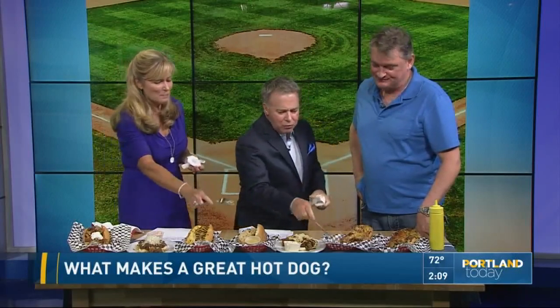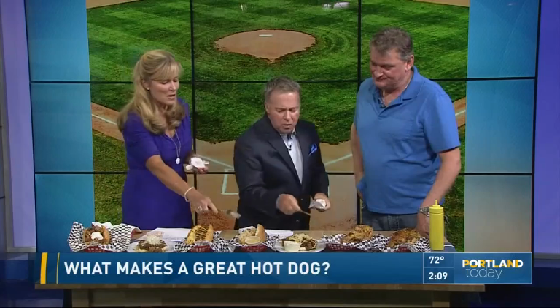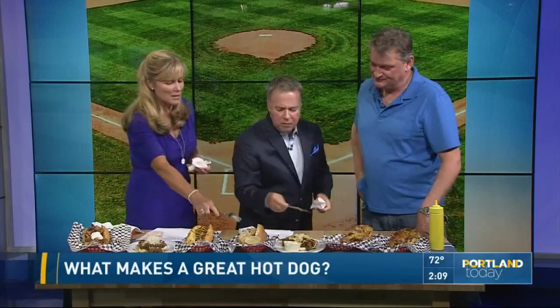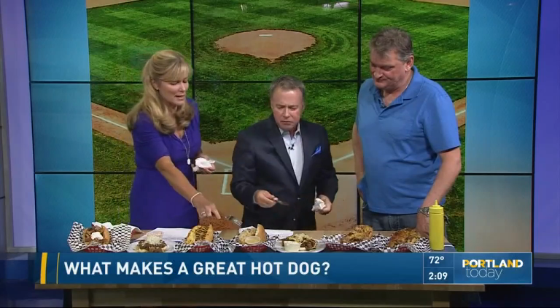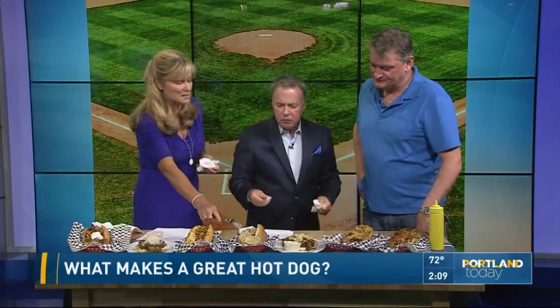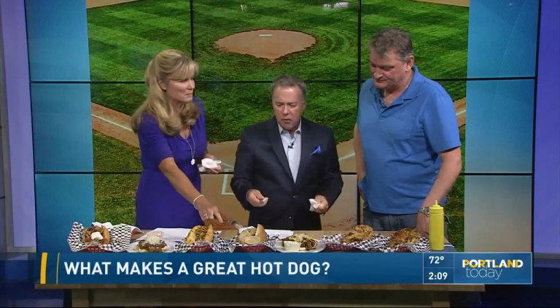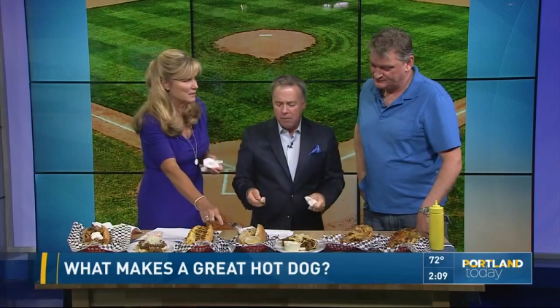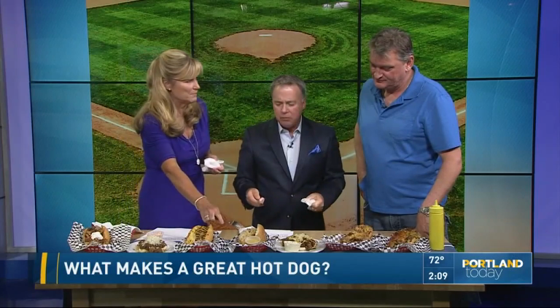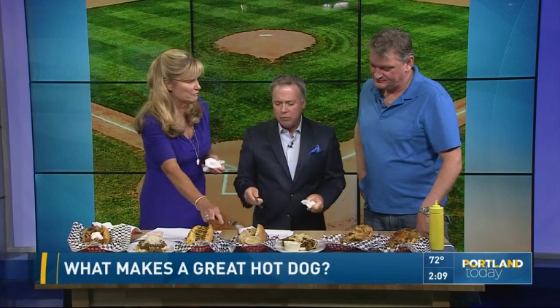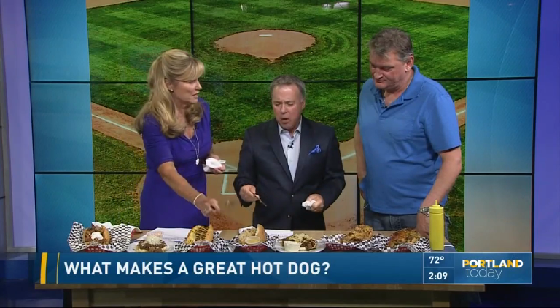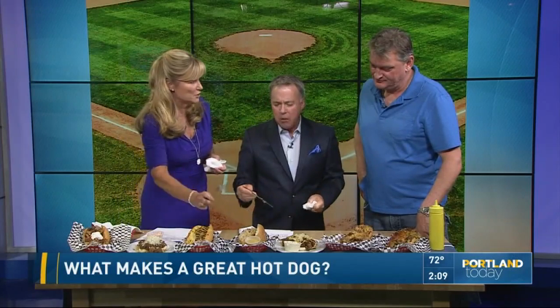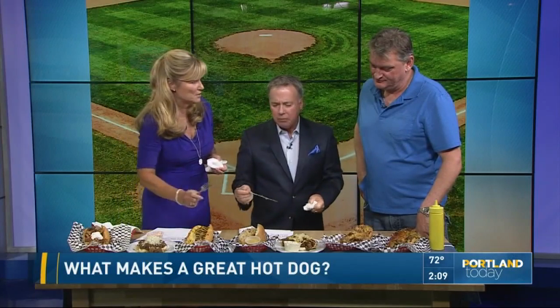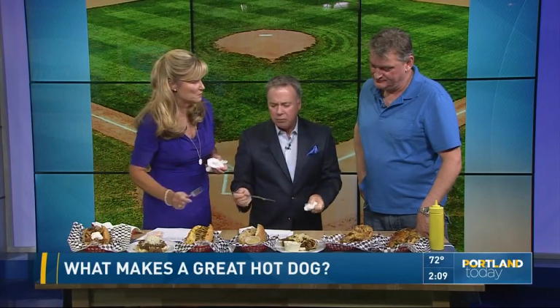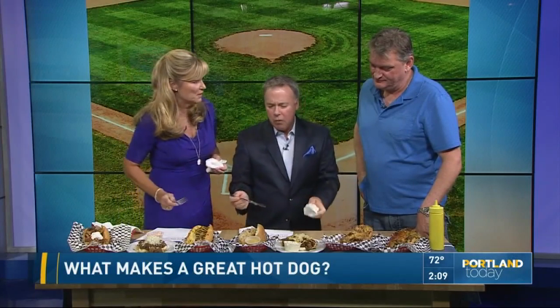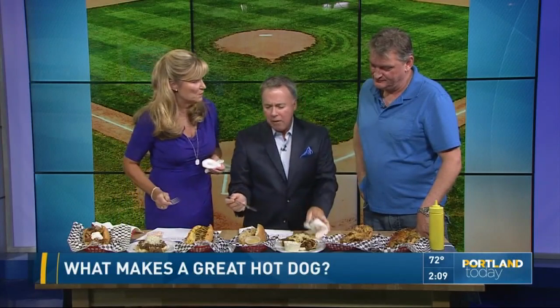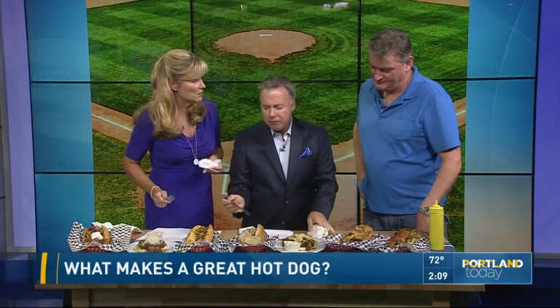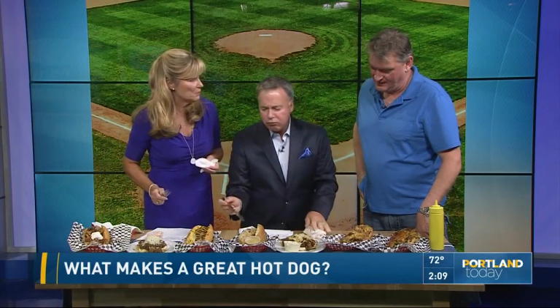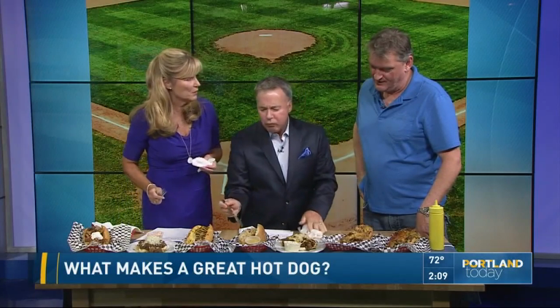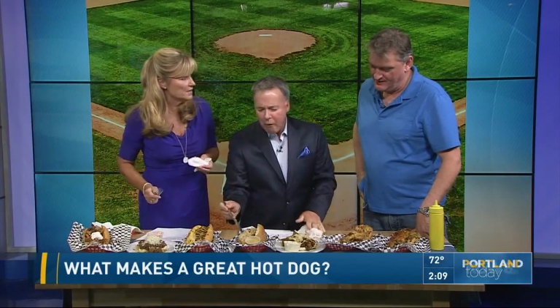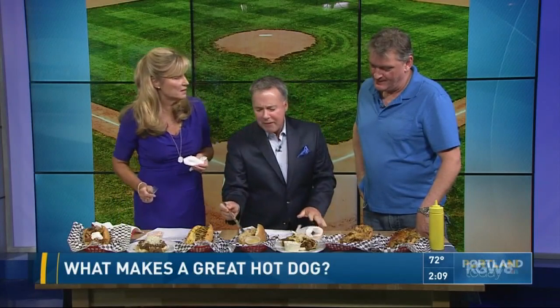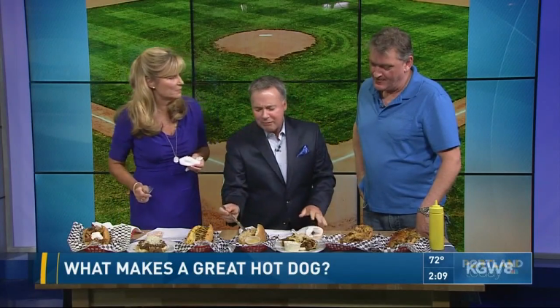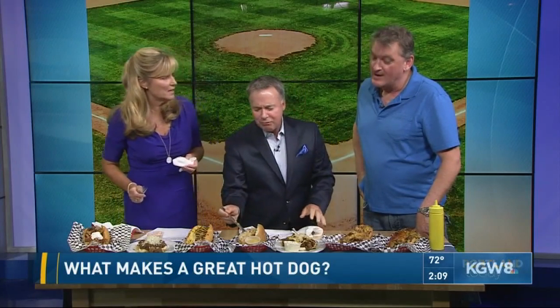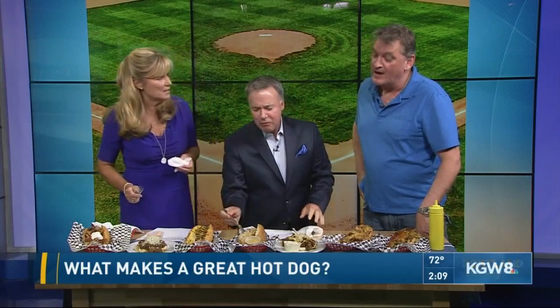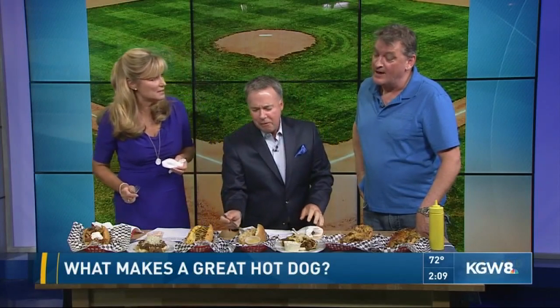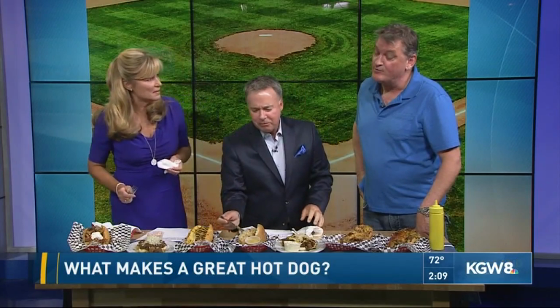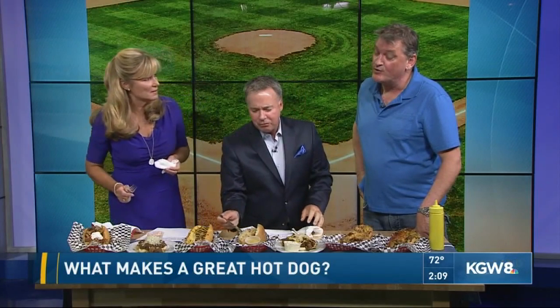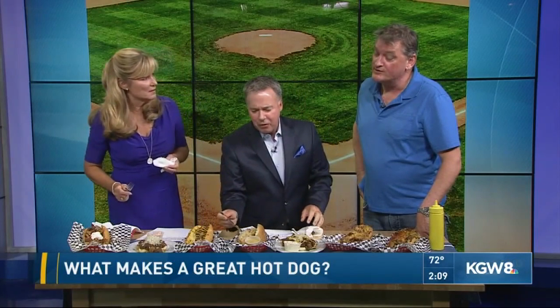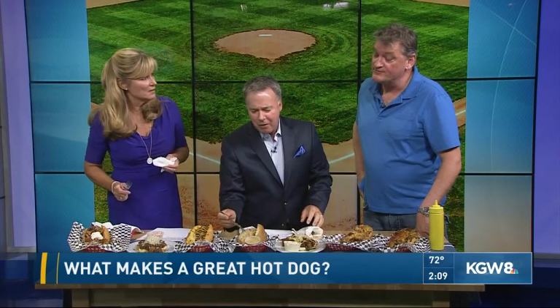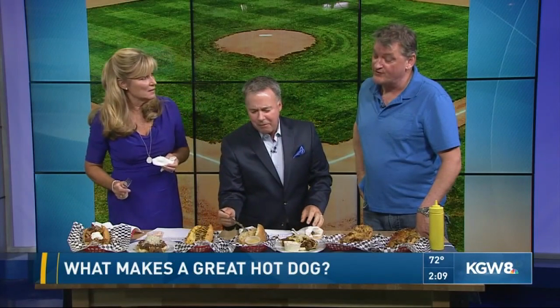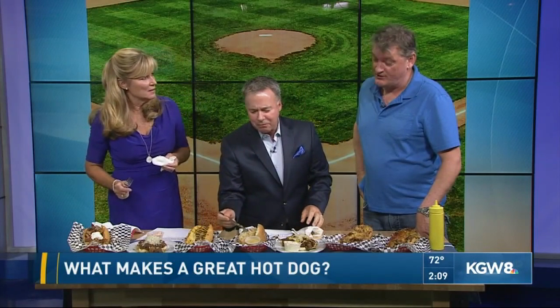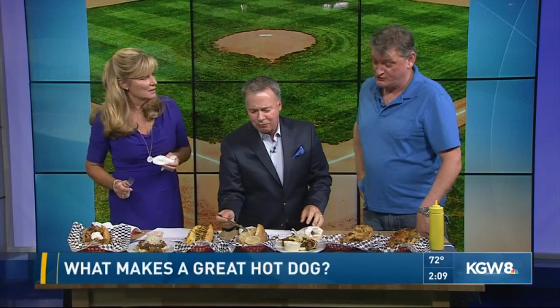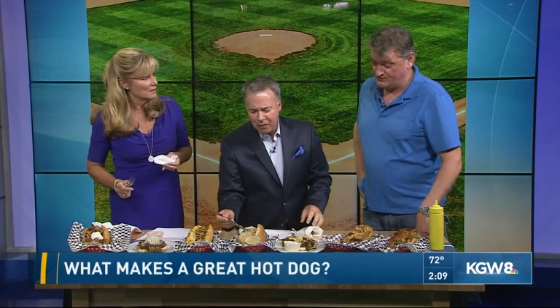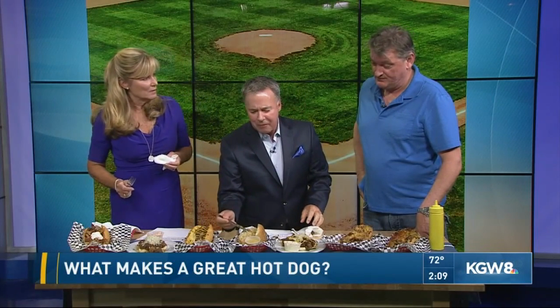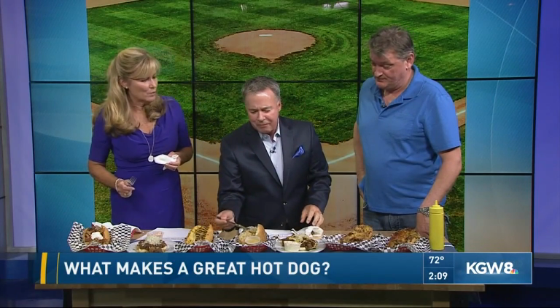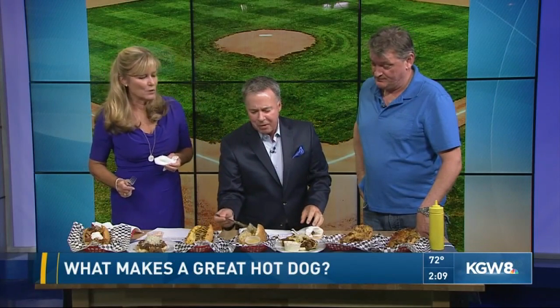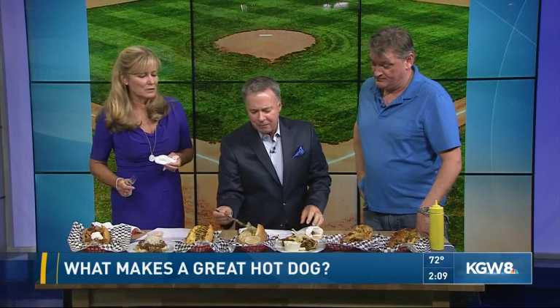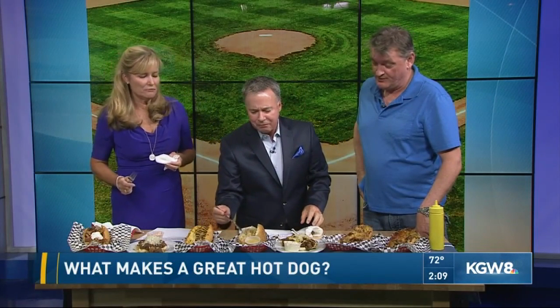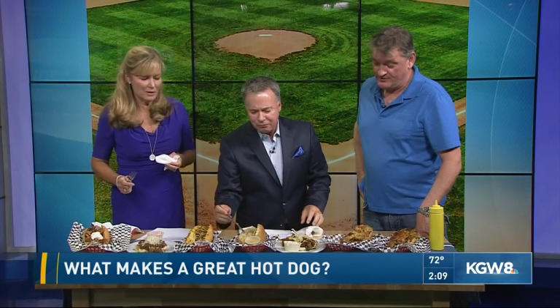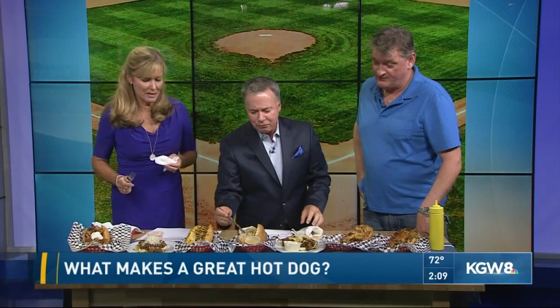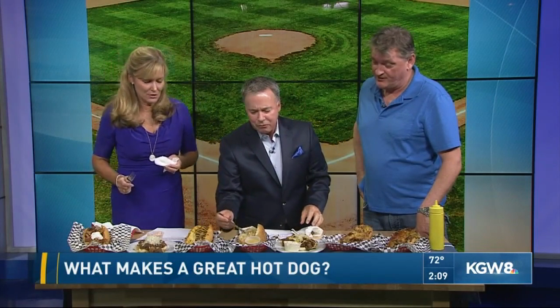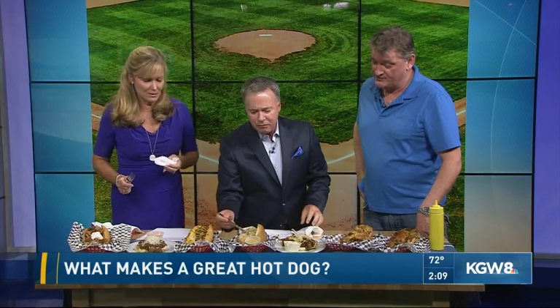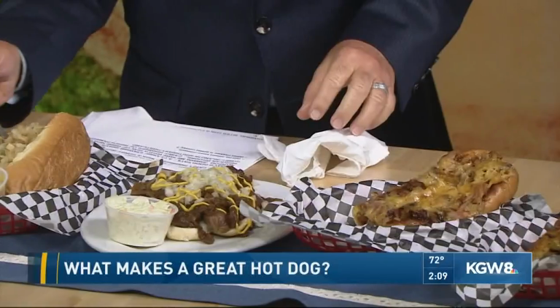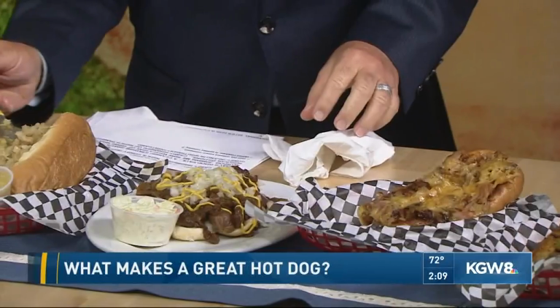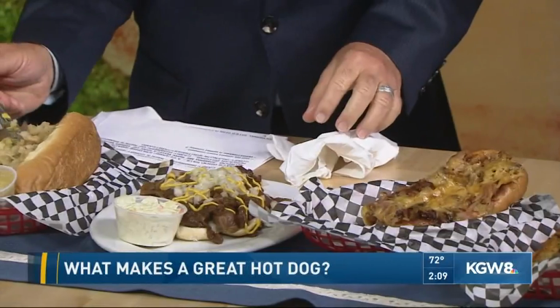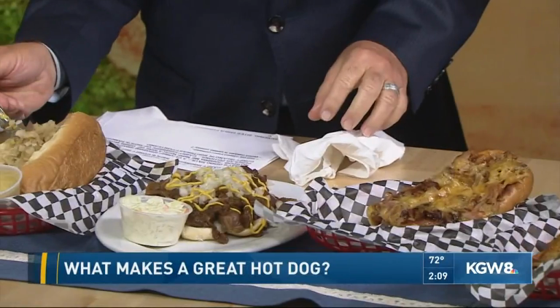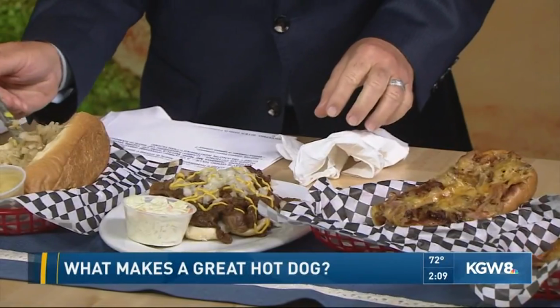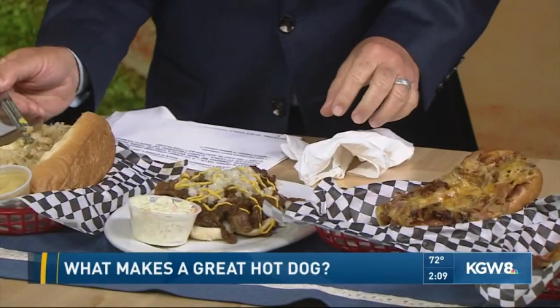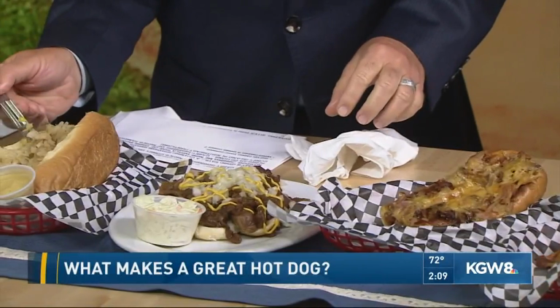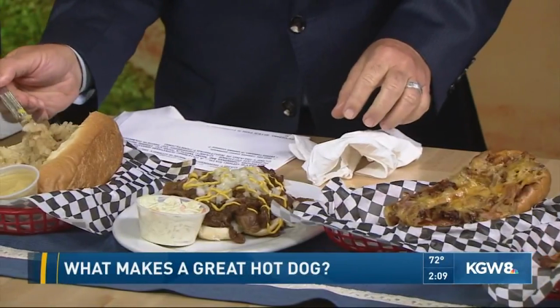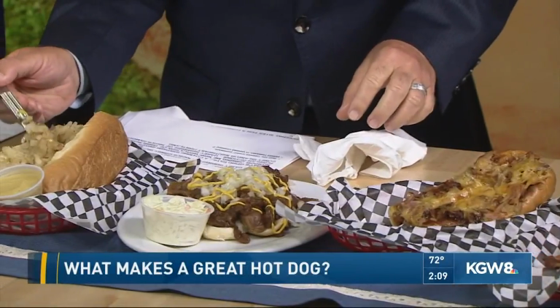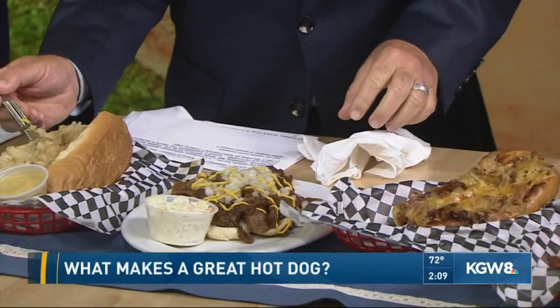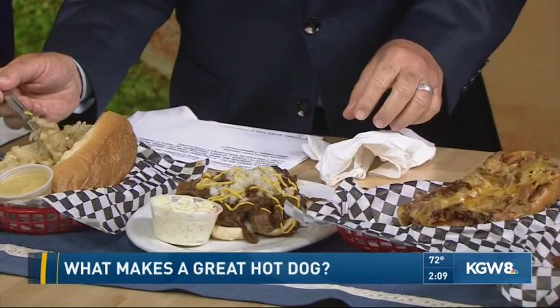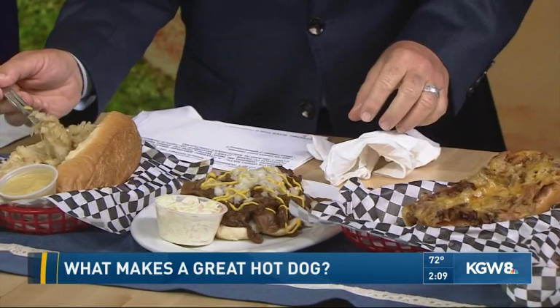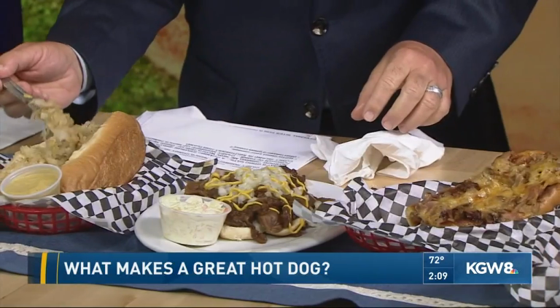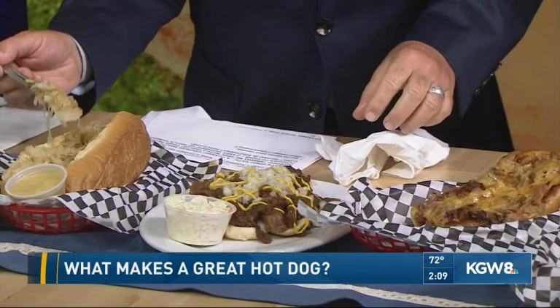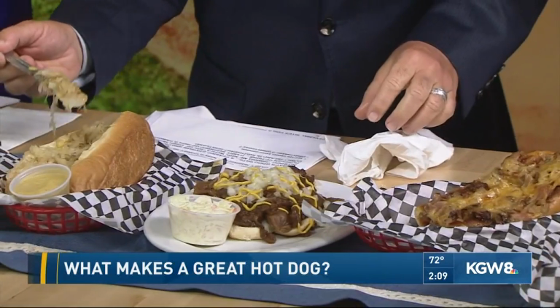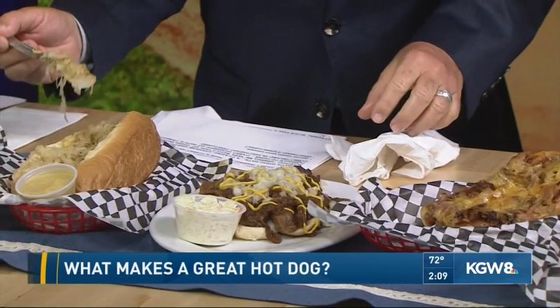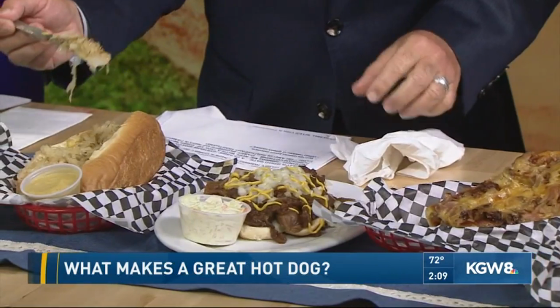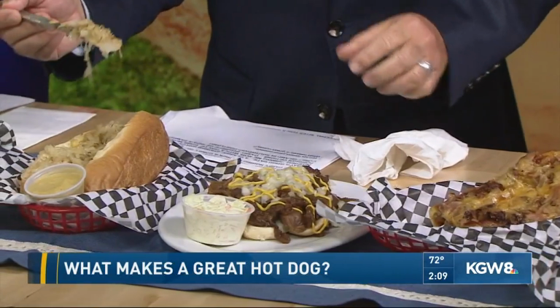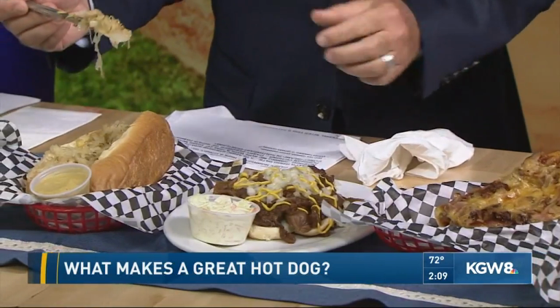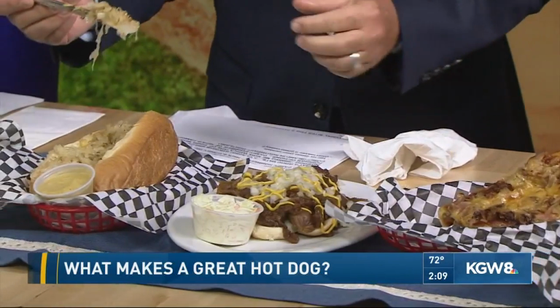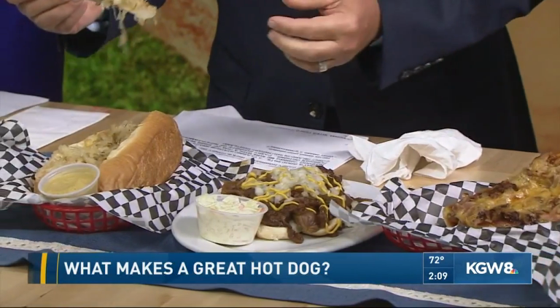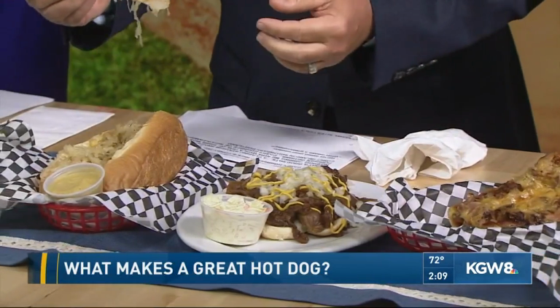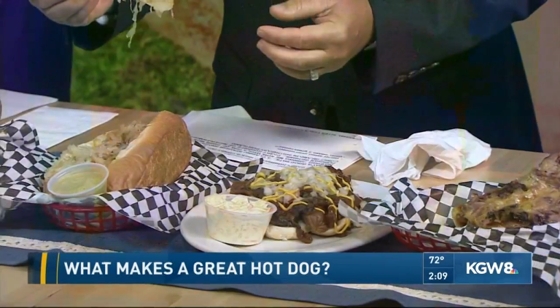The bun has to be perfection as well. Where do you get the buns? Portland French Bakery — a local bakery. A good bun.